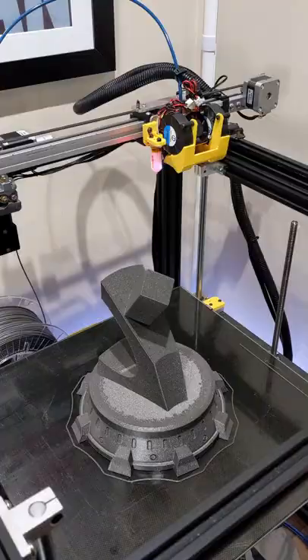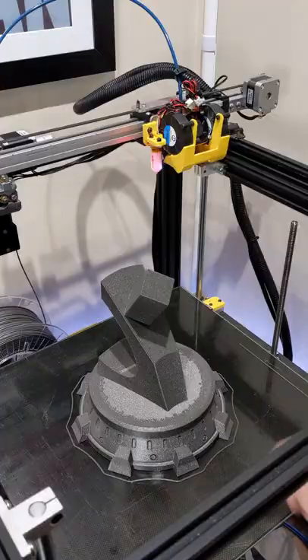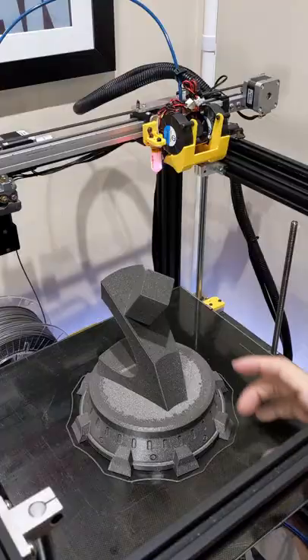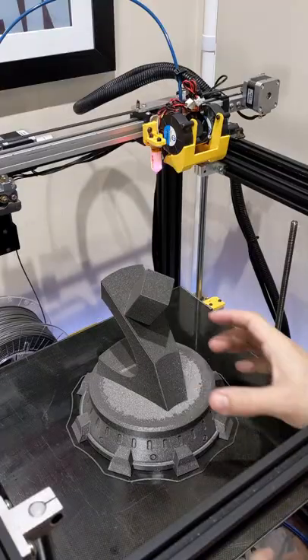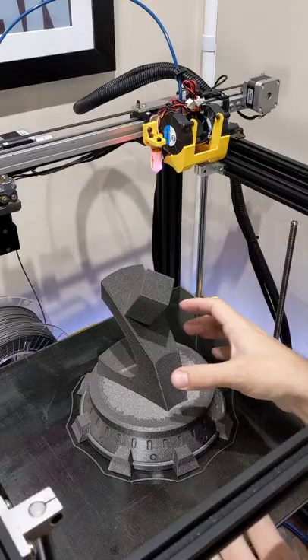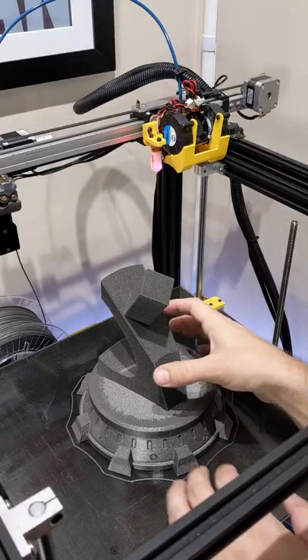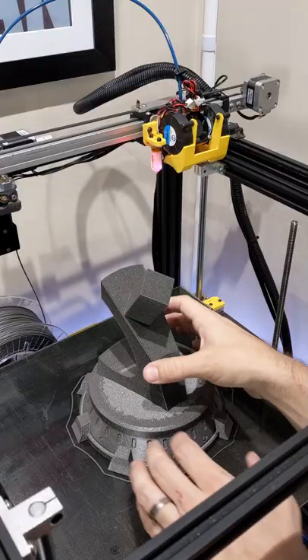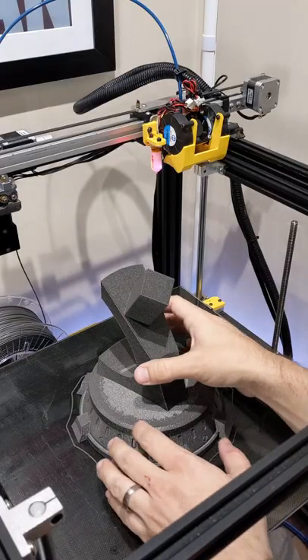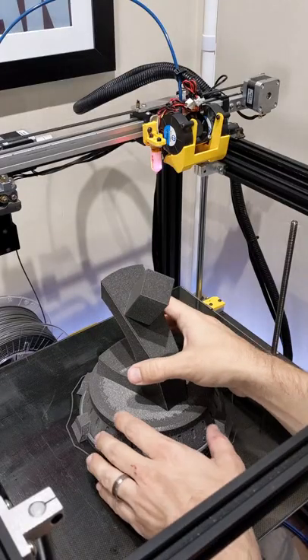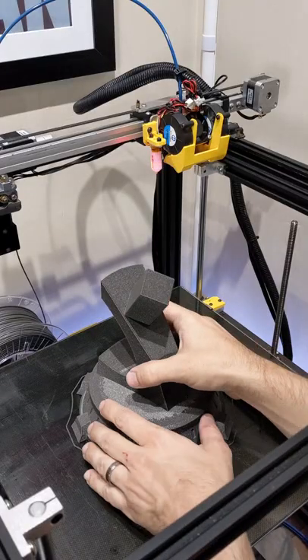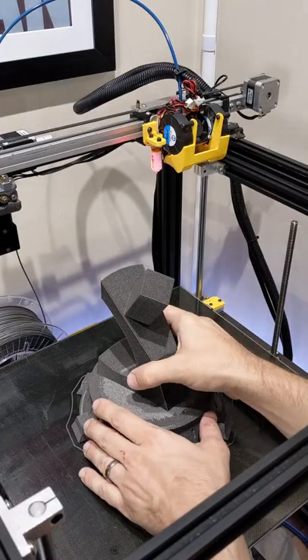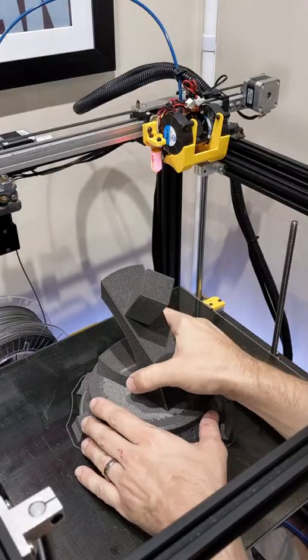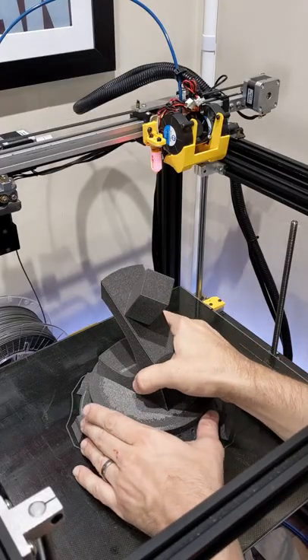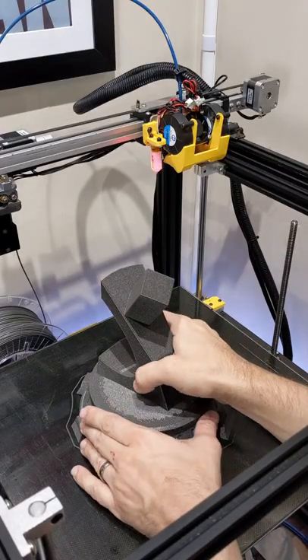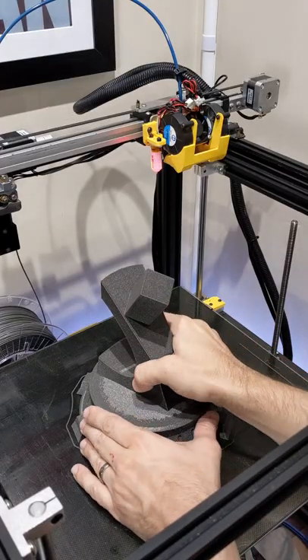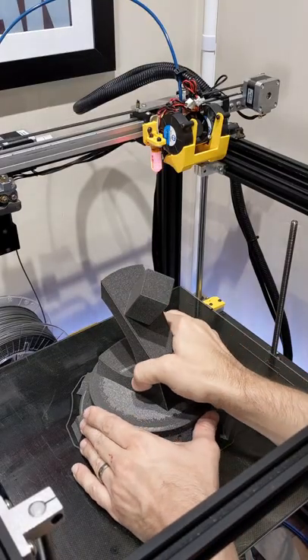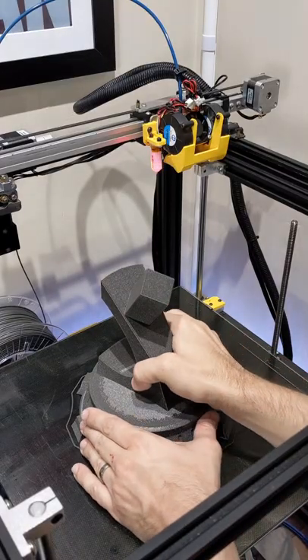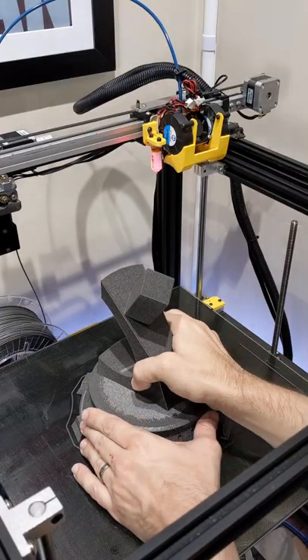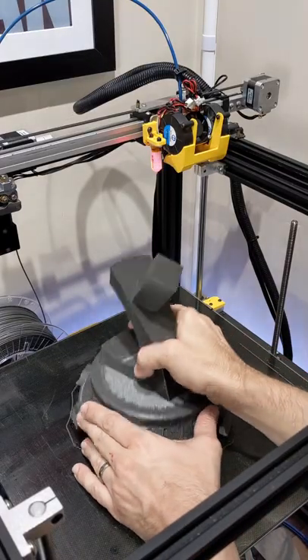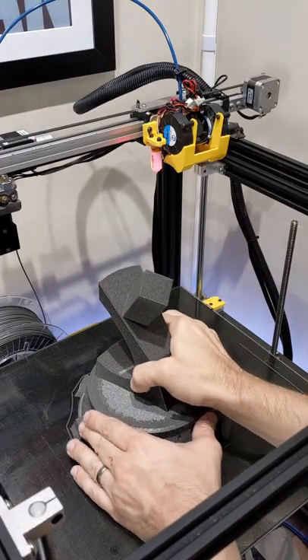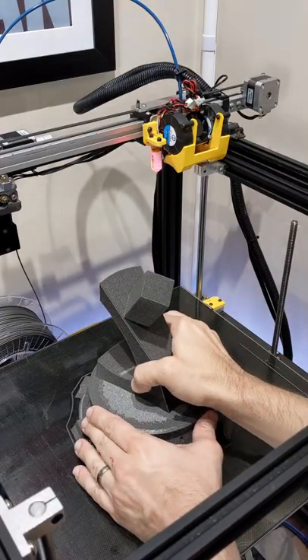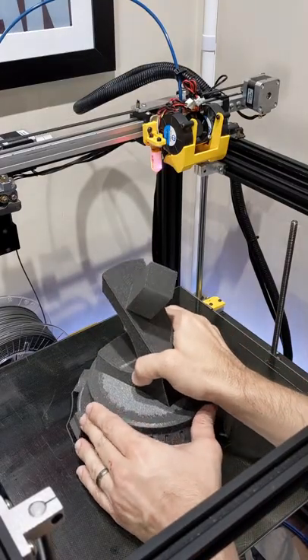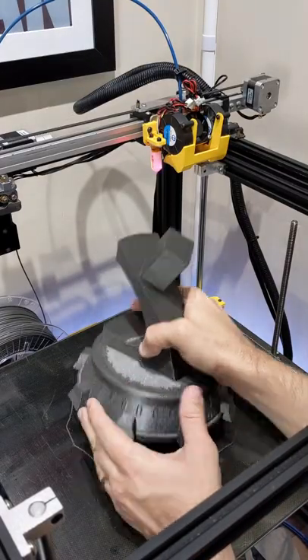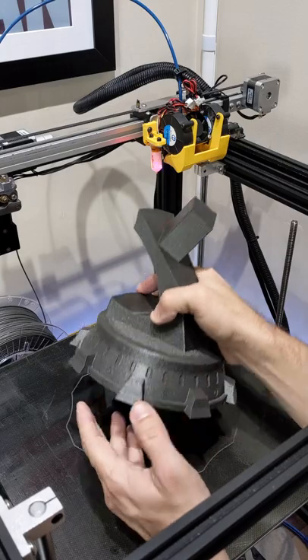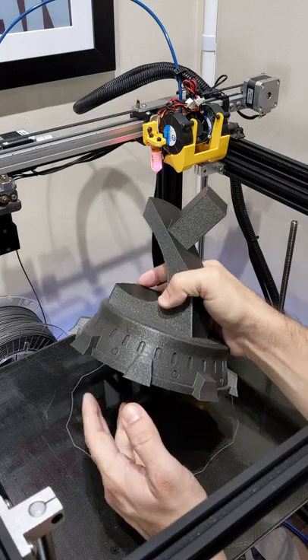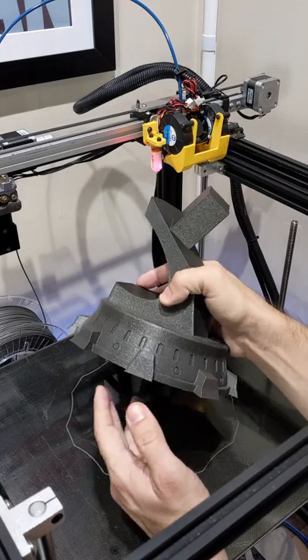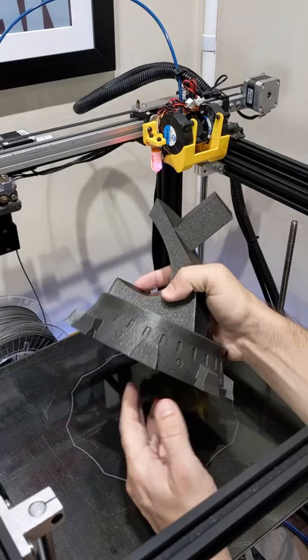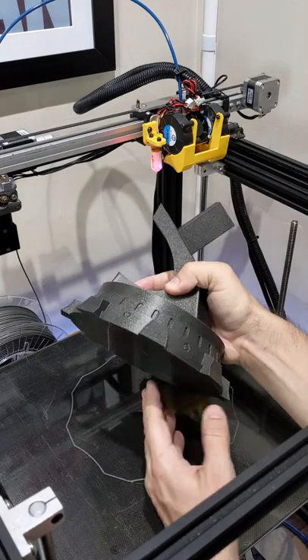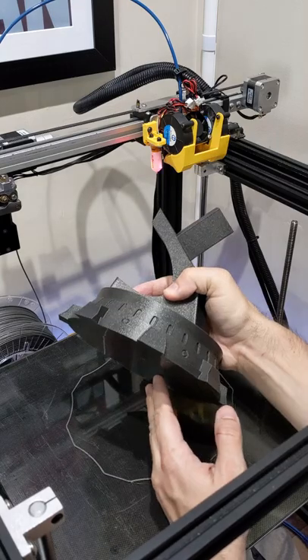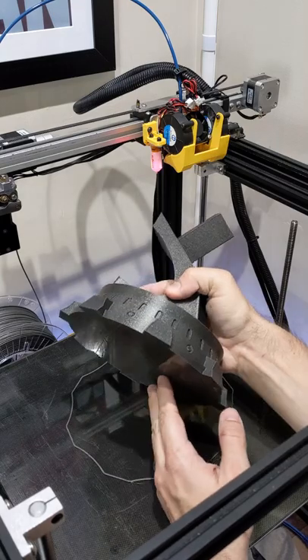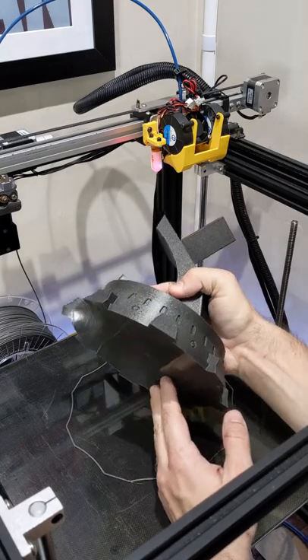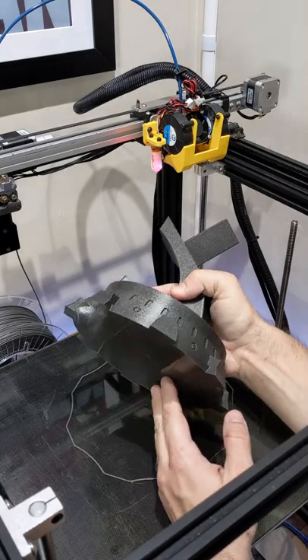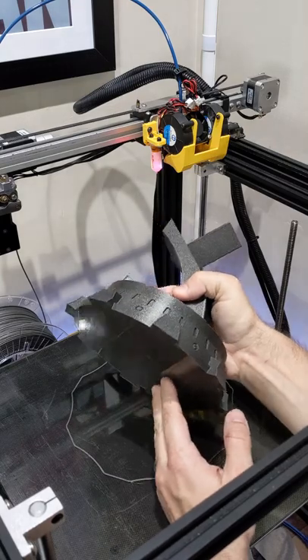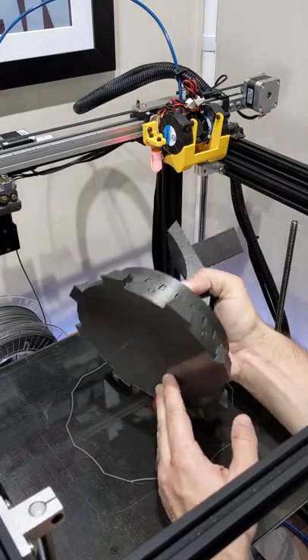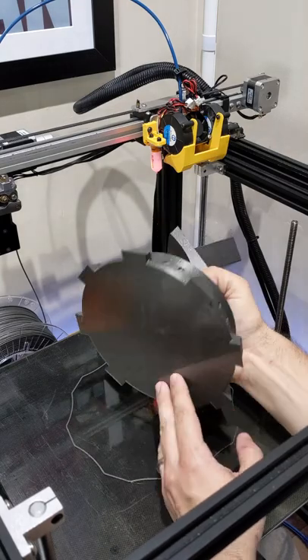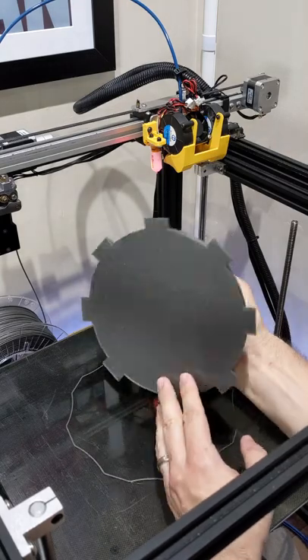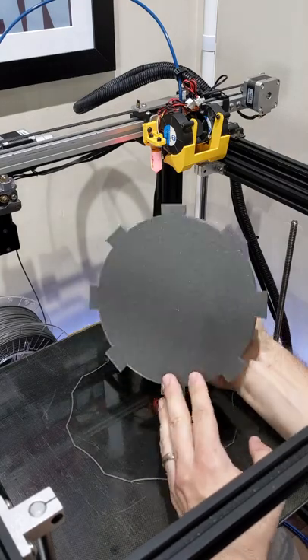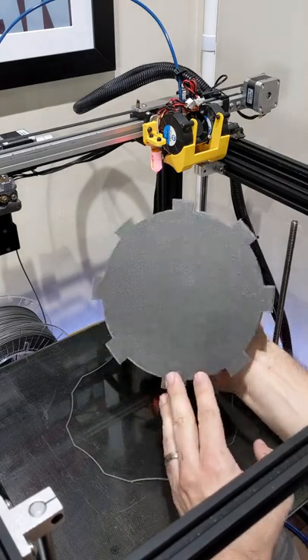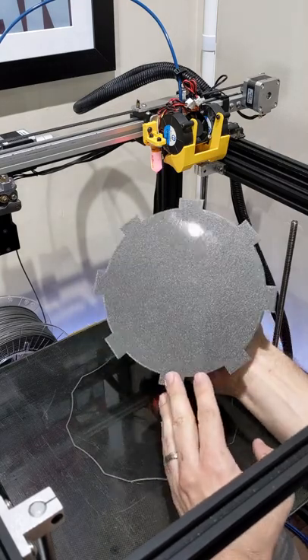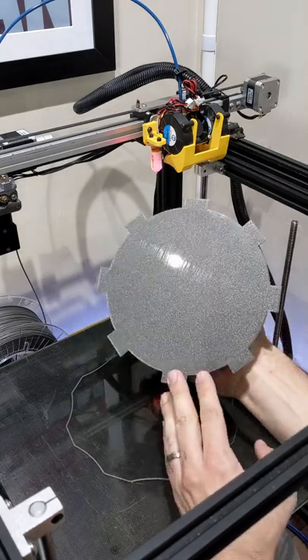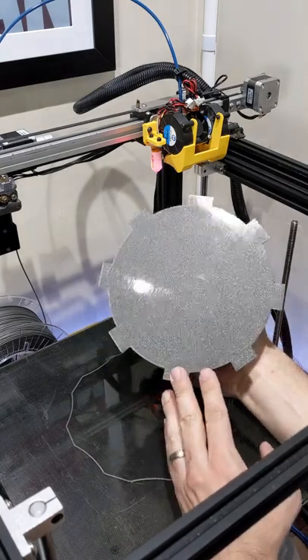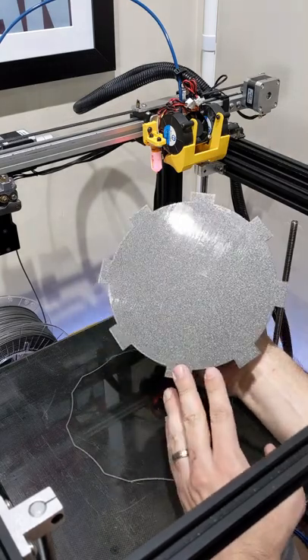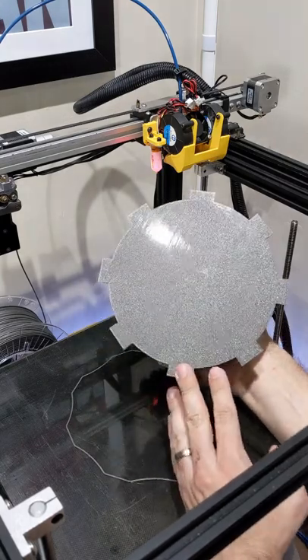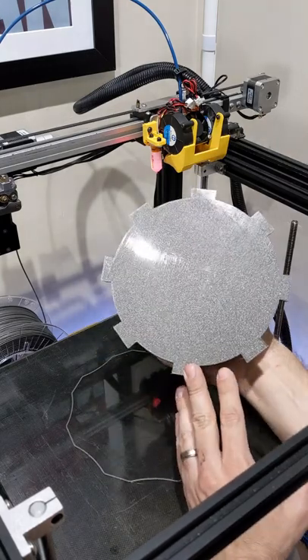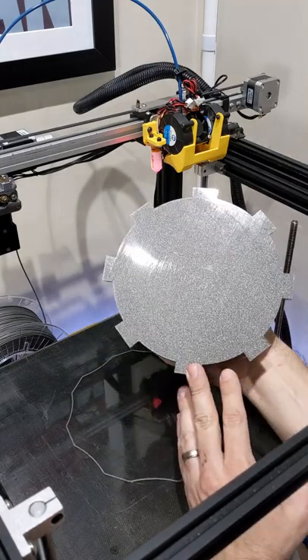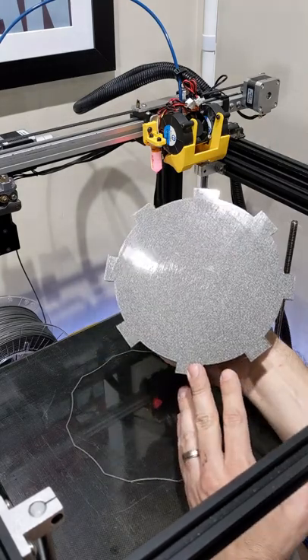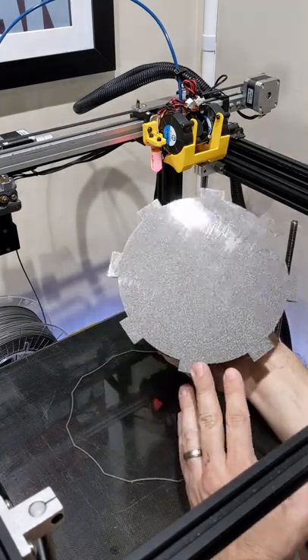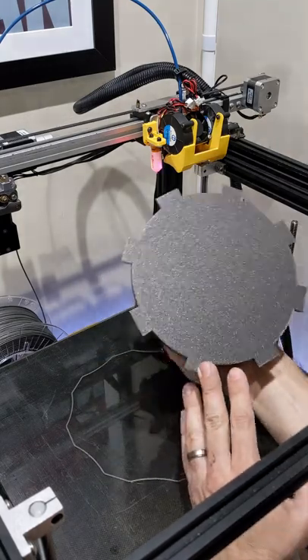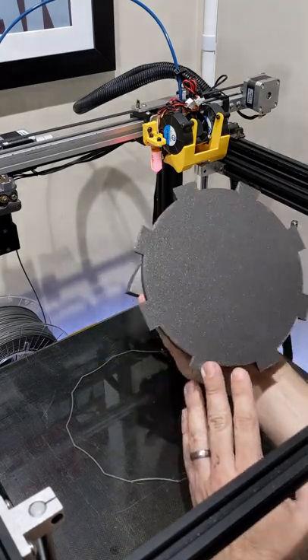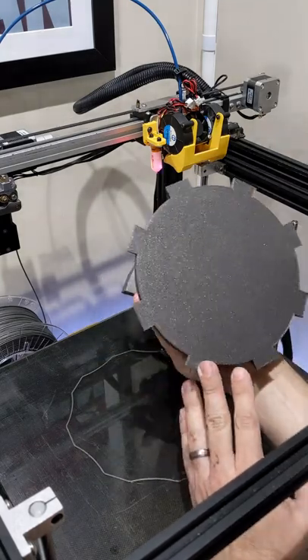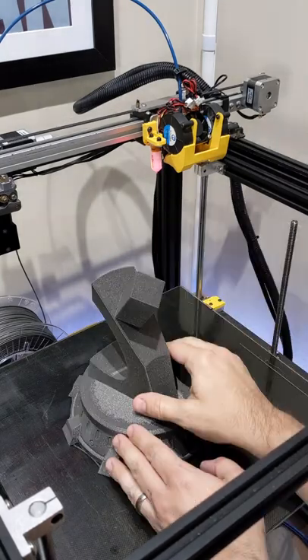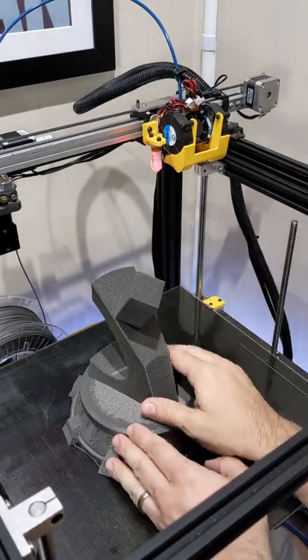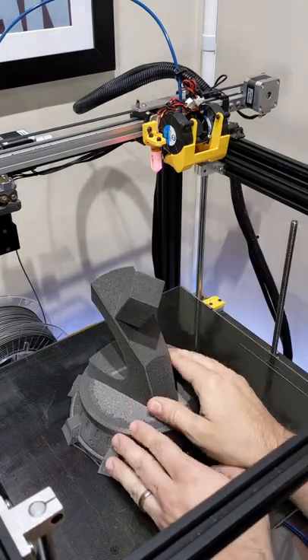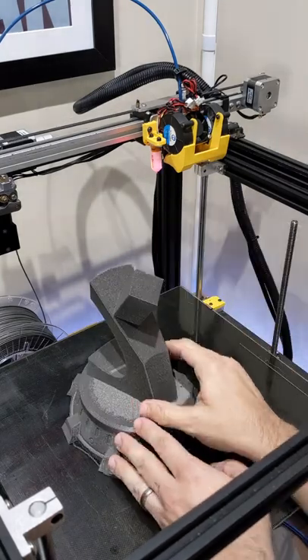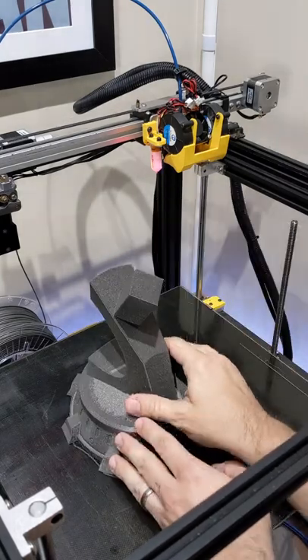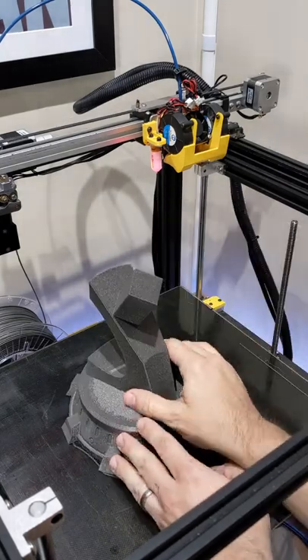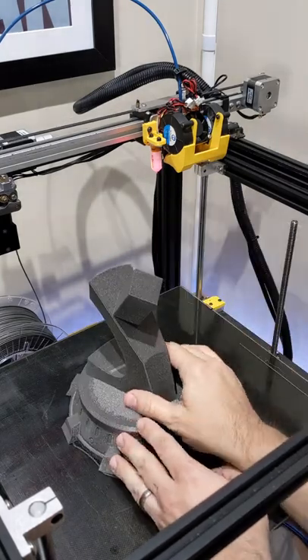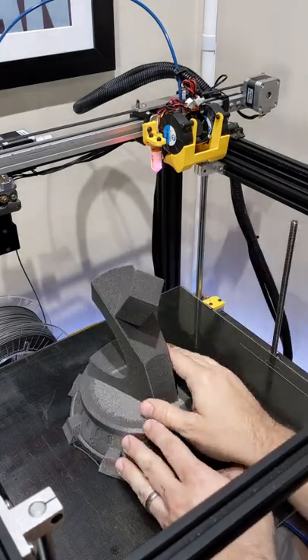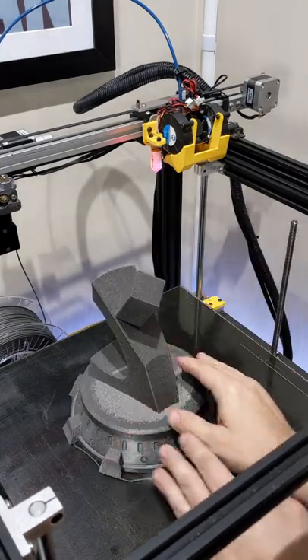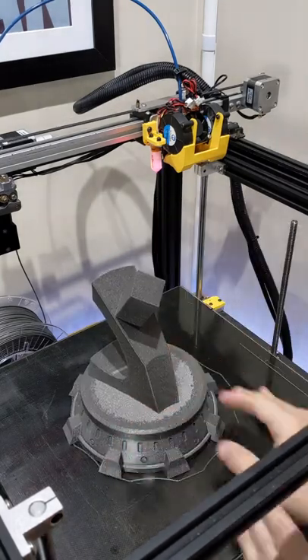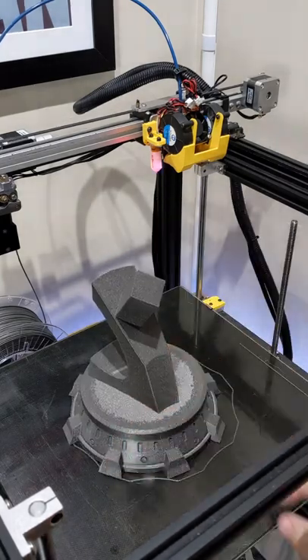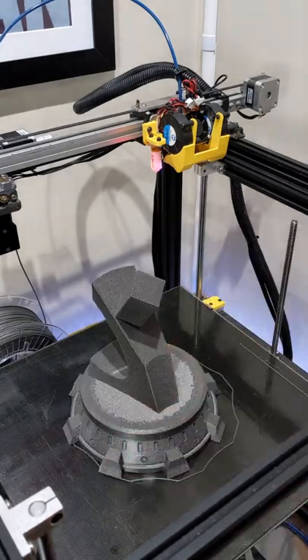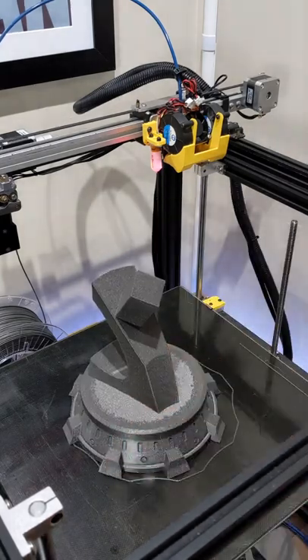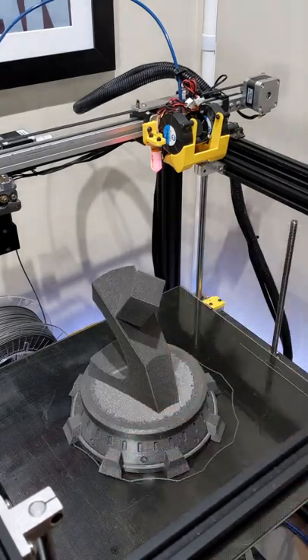All right, let's see how it does. Oh, there was nothing to that — it came right off. Let's go see how it looks with the other part.